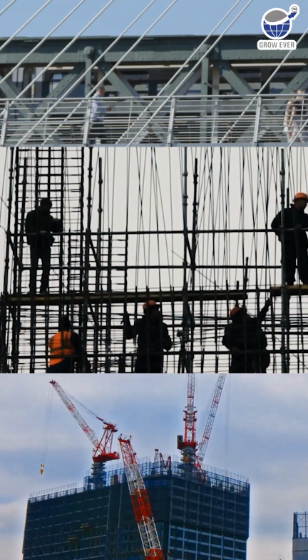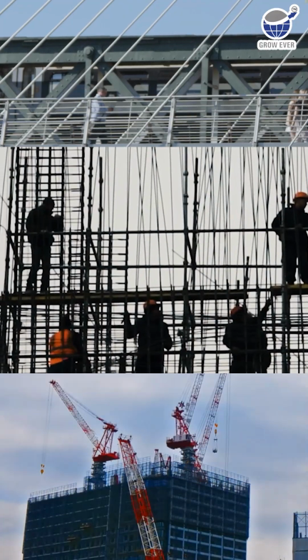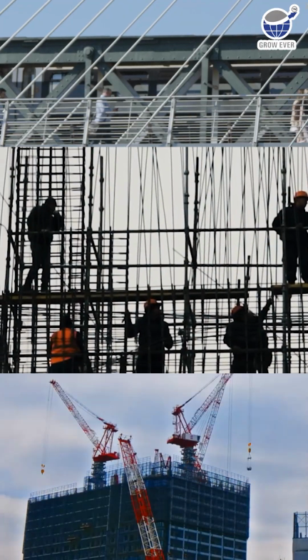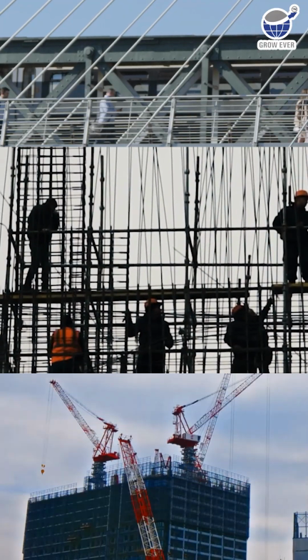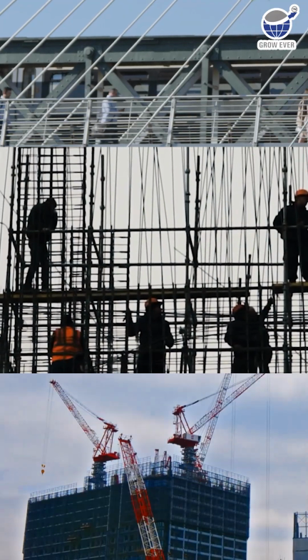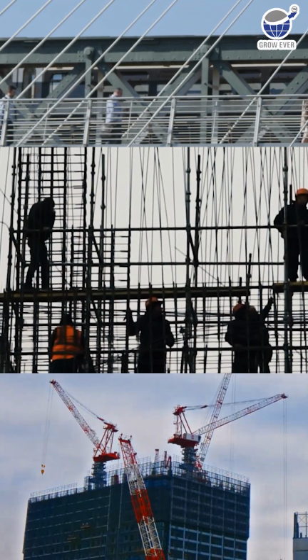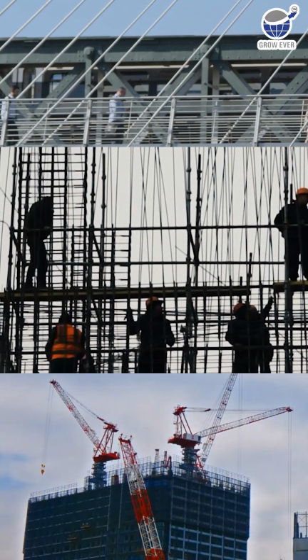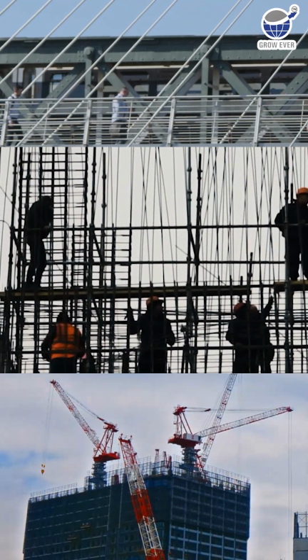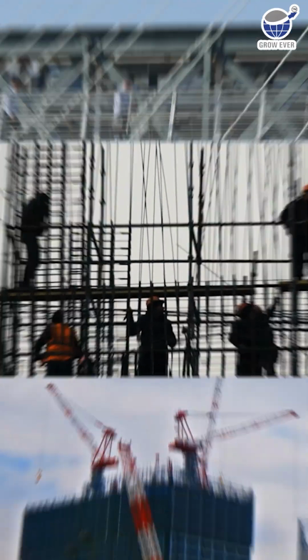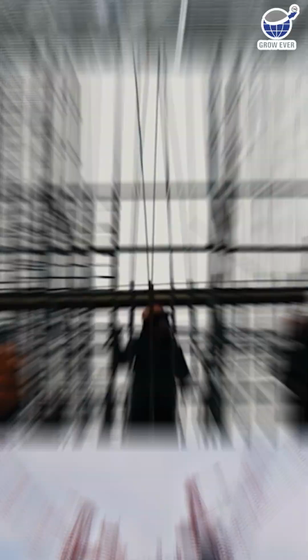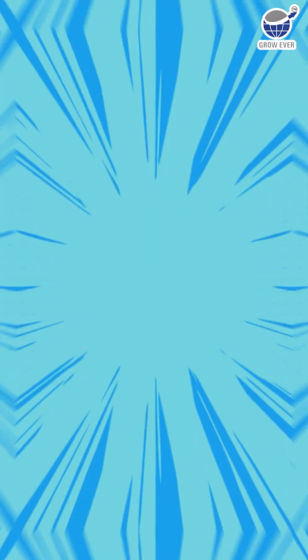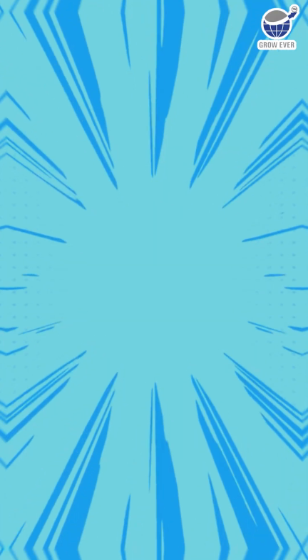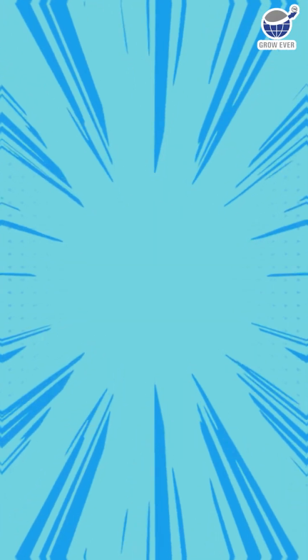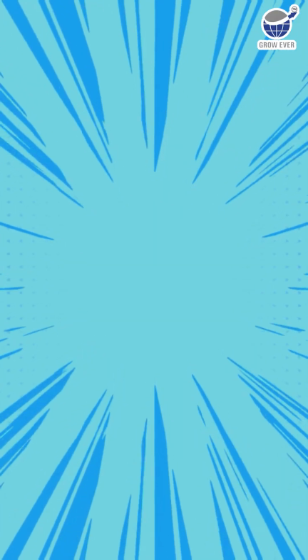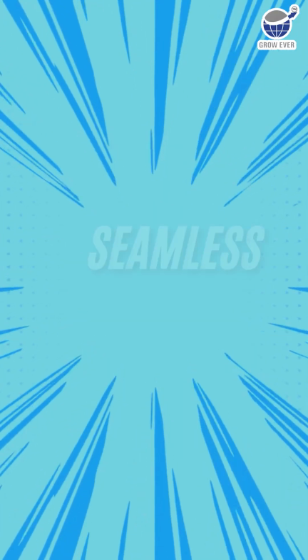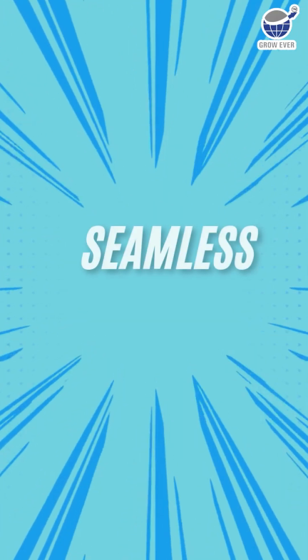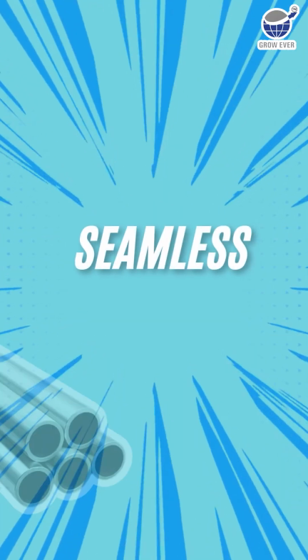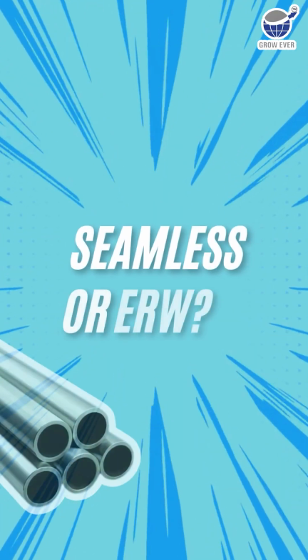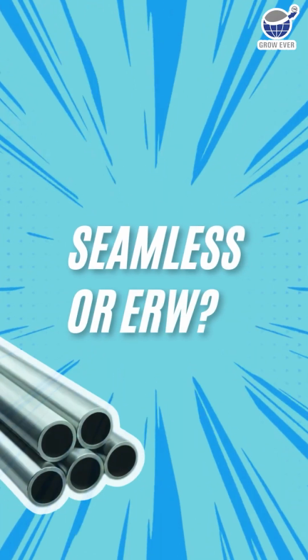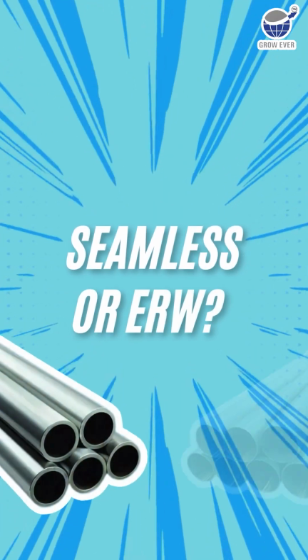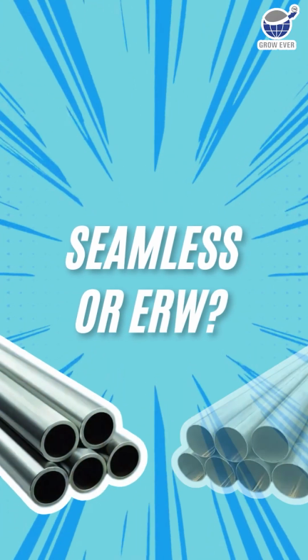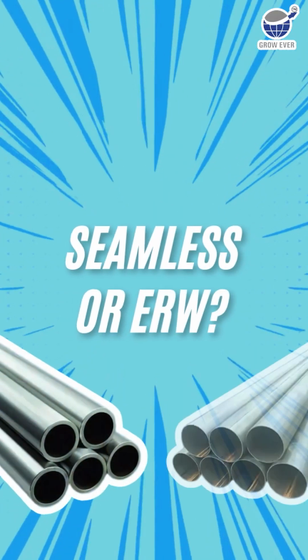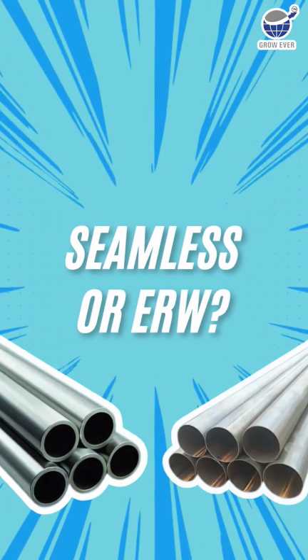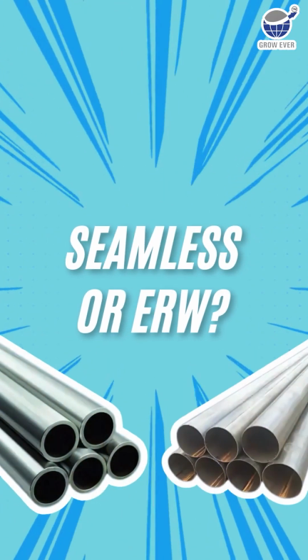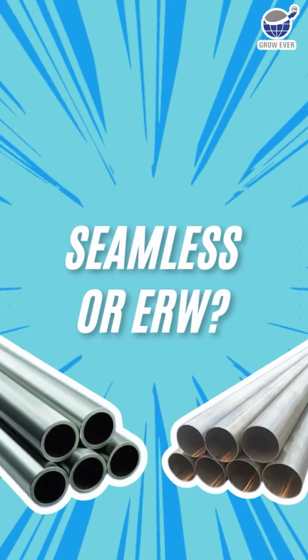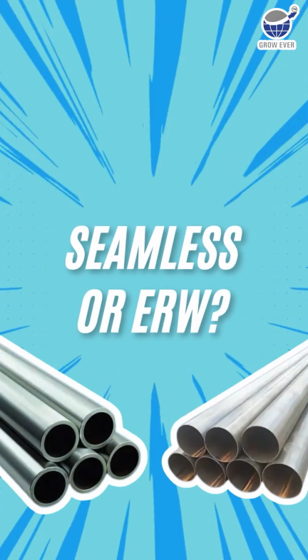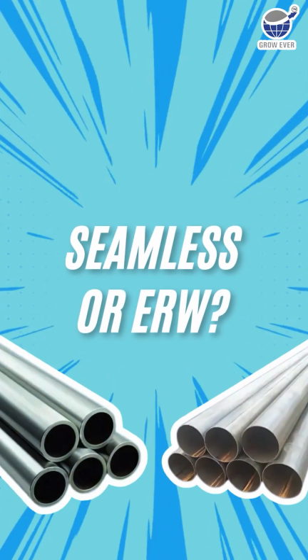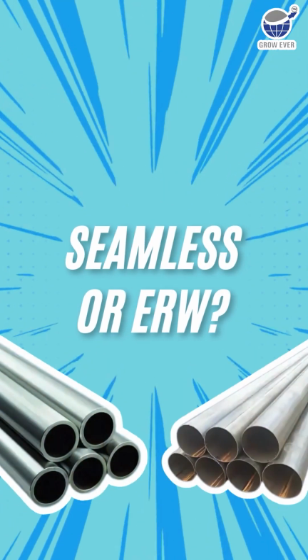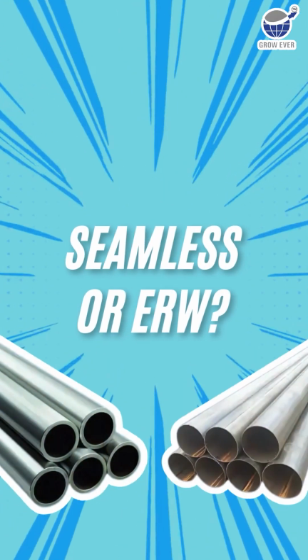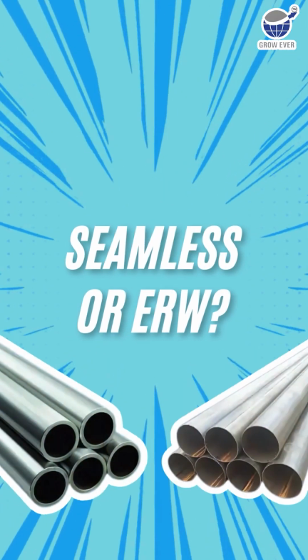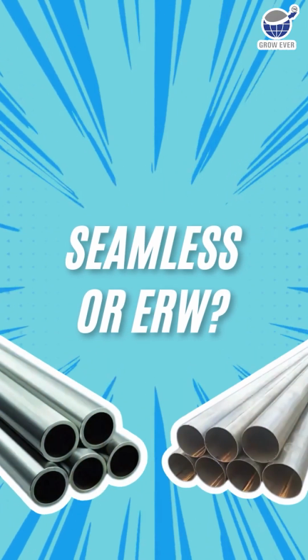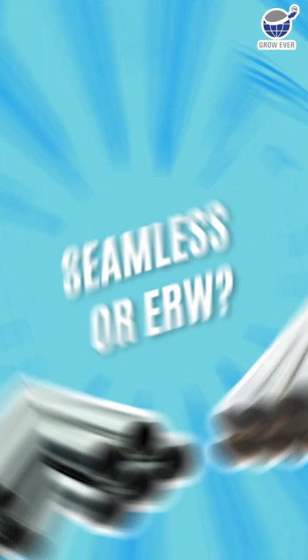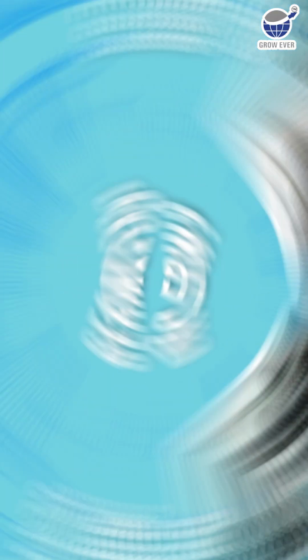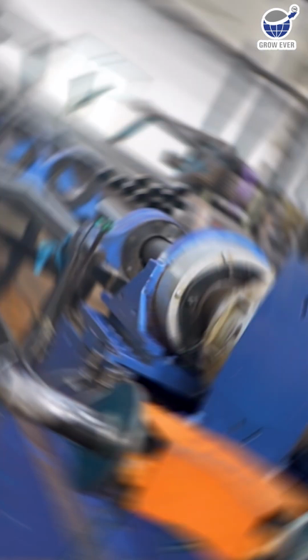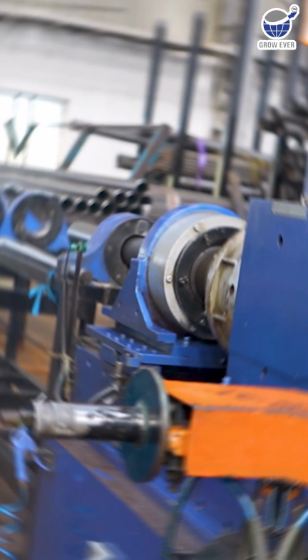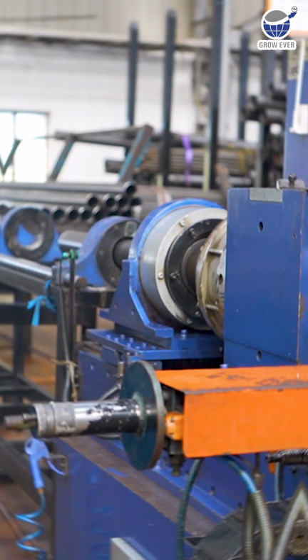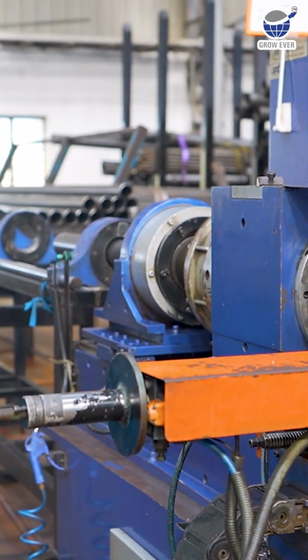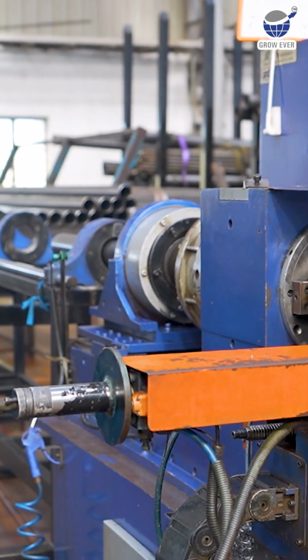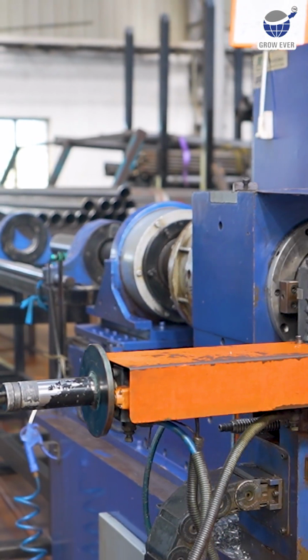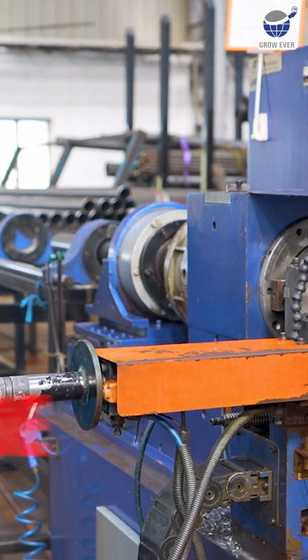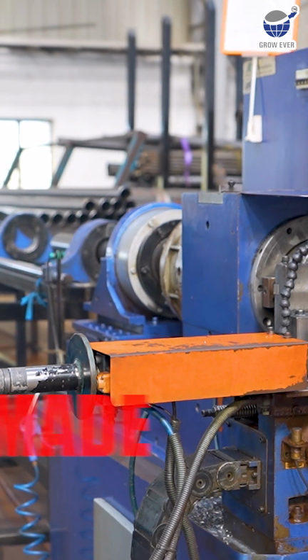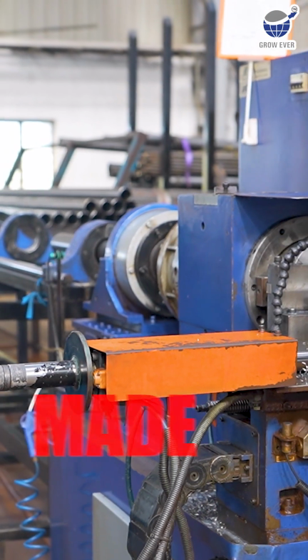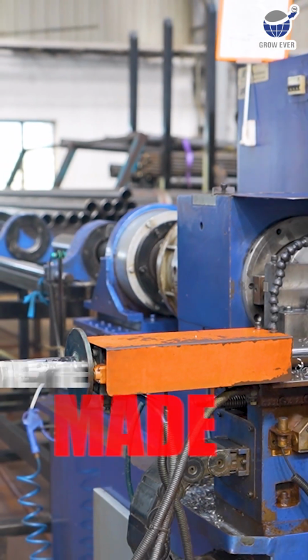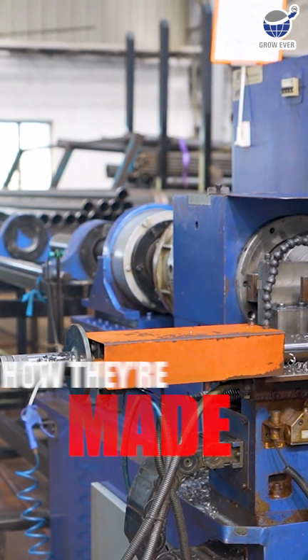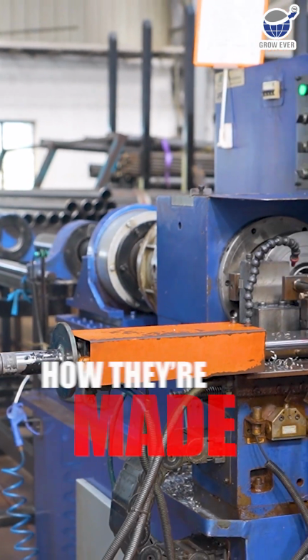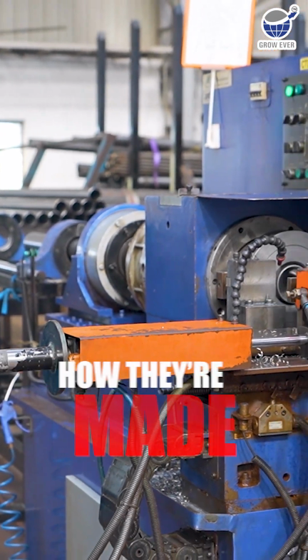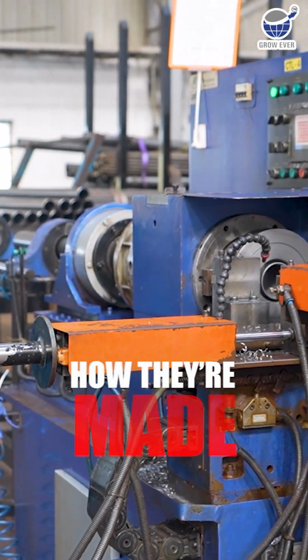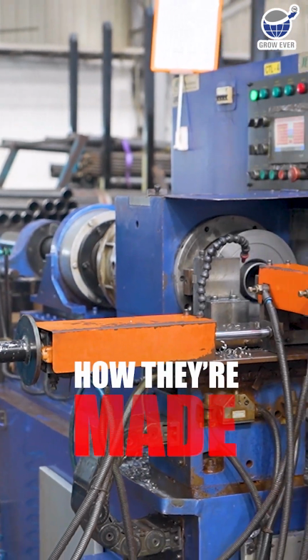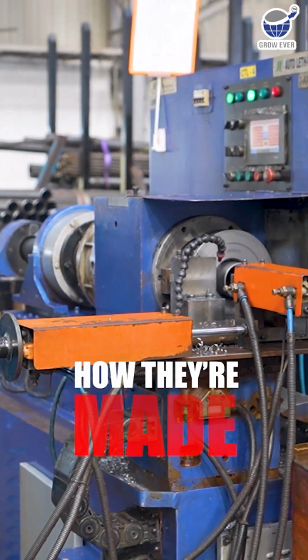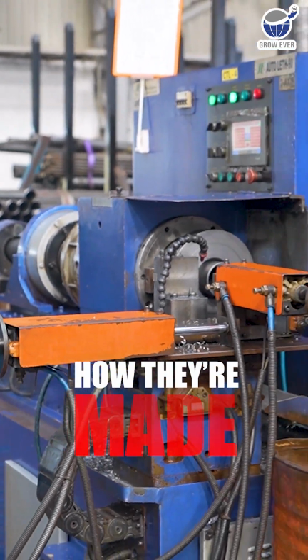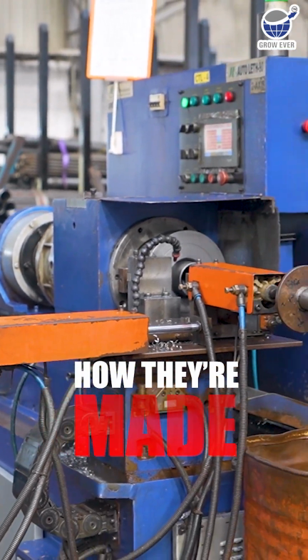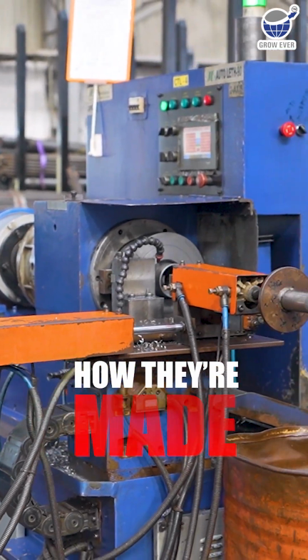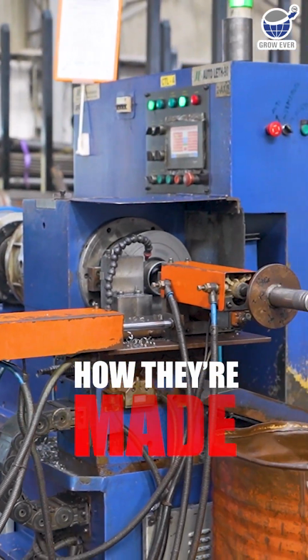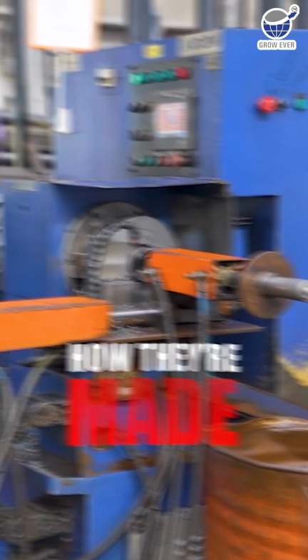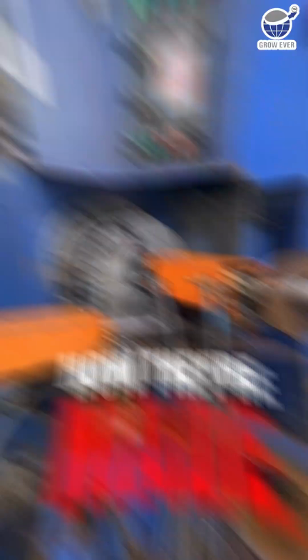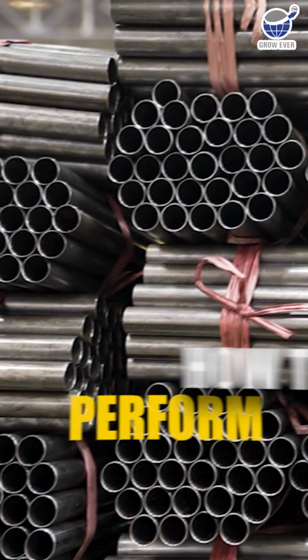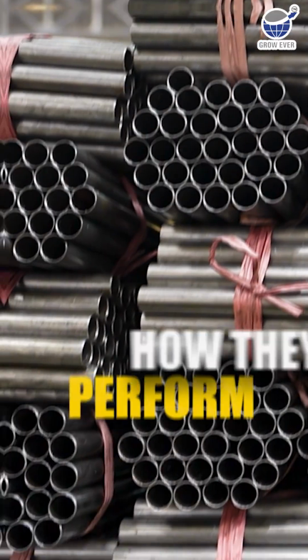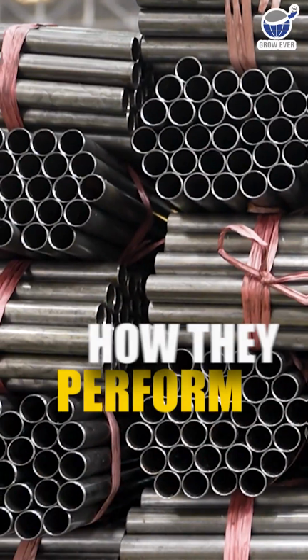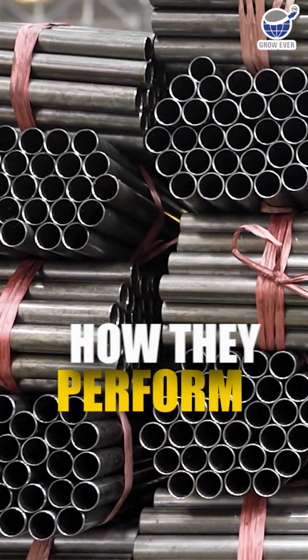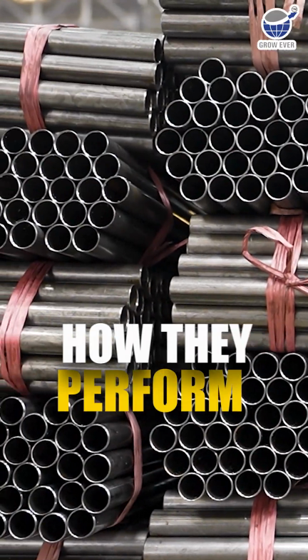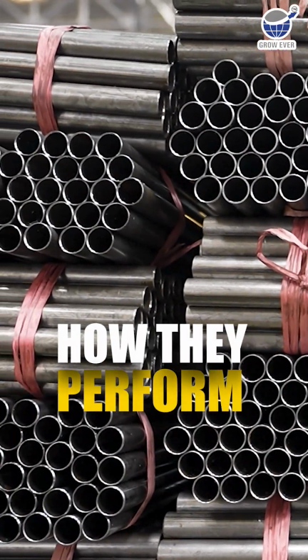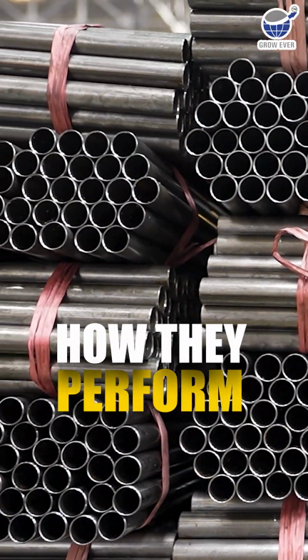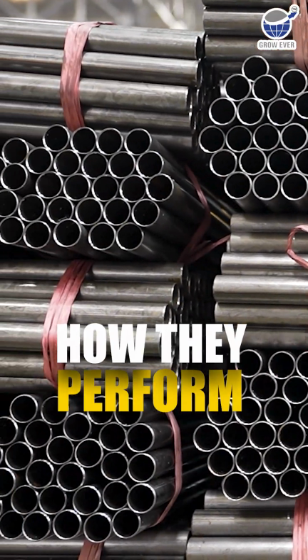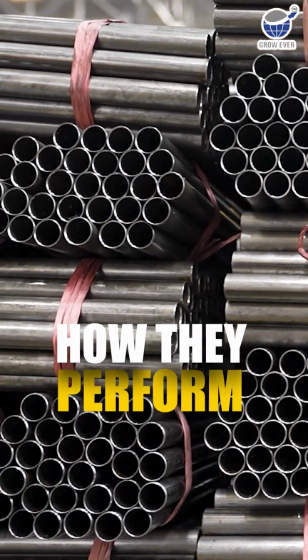But here's the question: Seamless or ERW? The difference isn't just in how they're made, it's in how they perform.